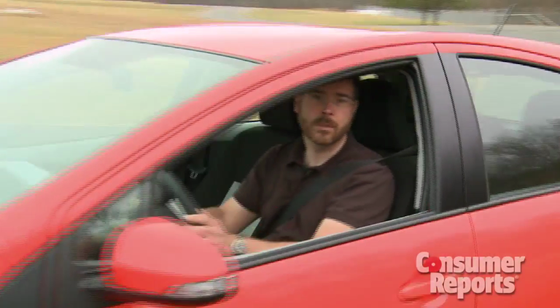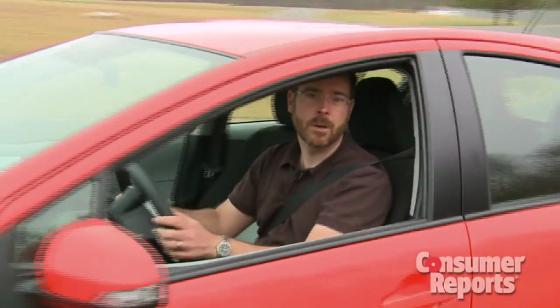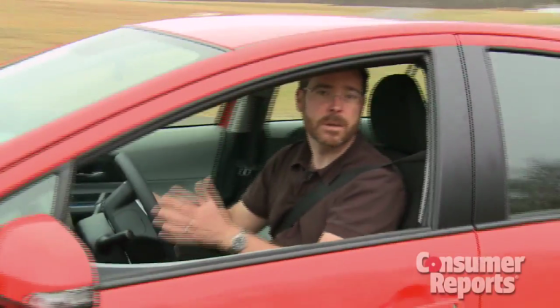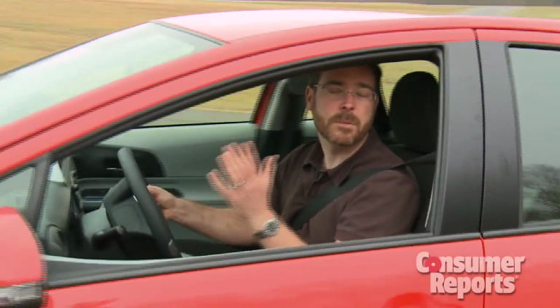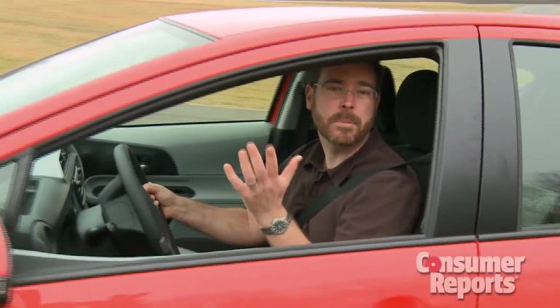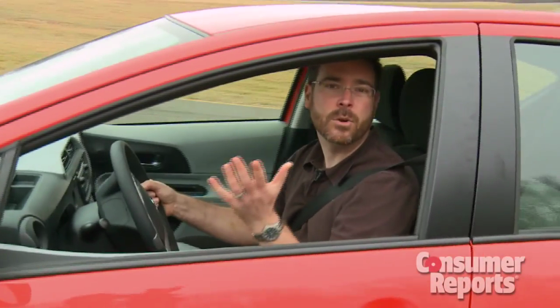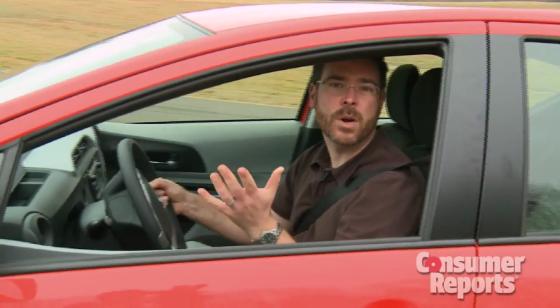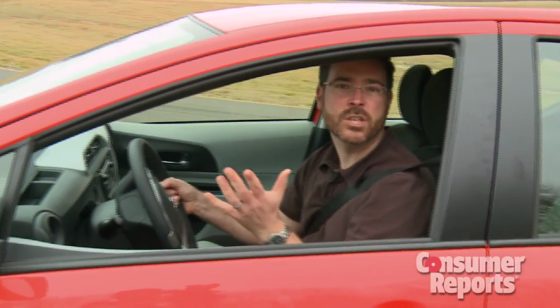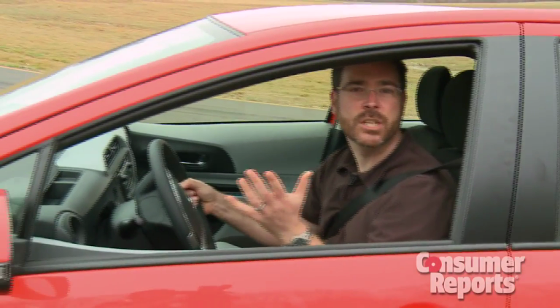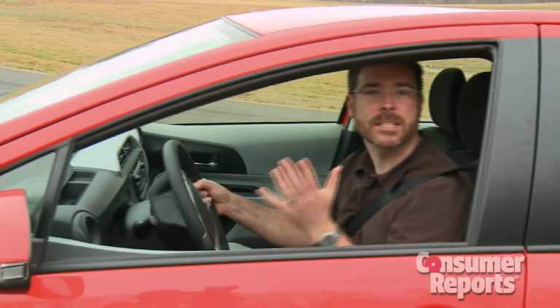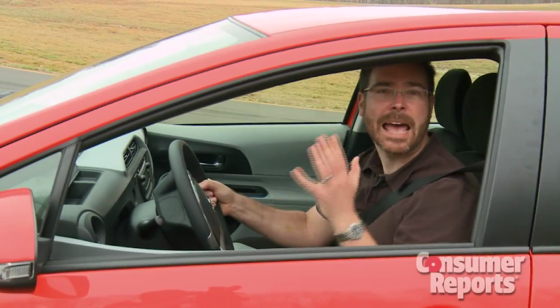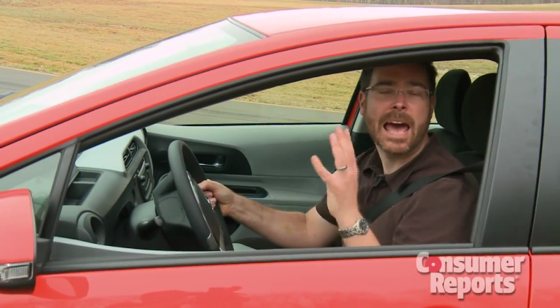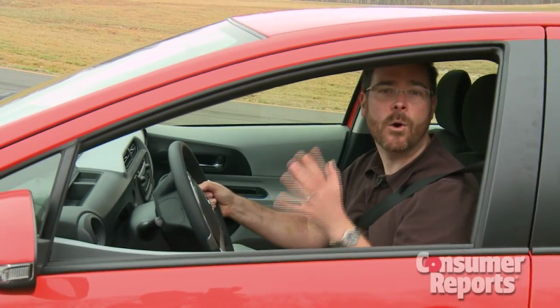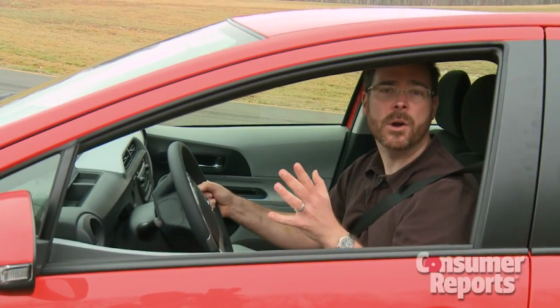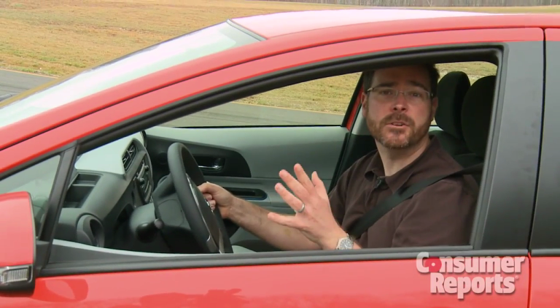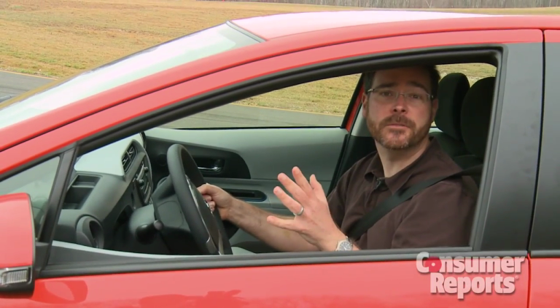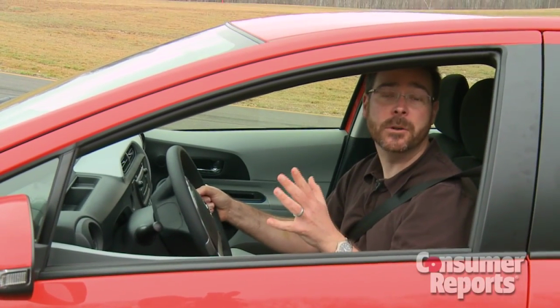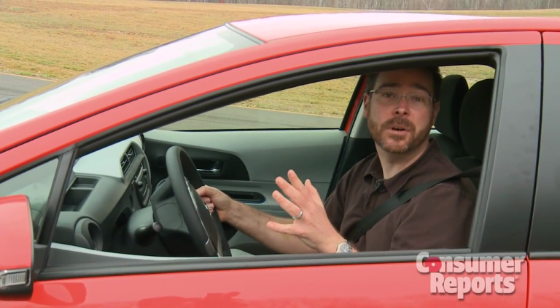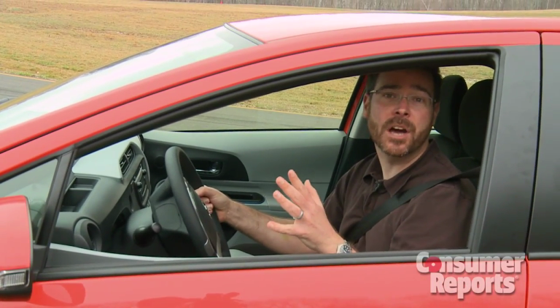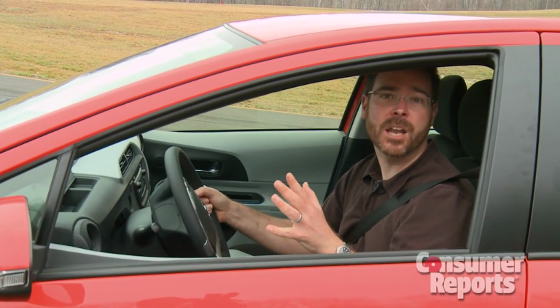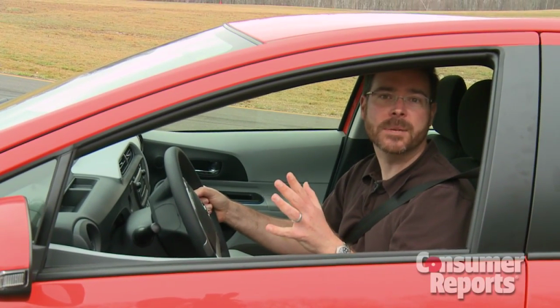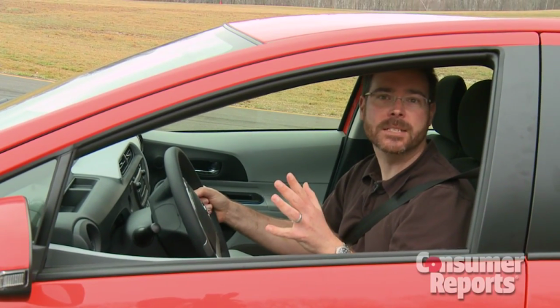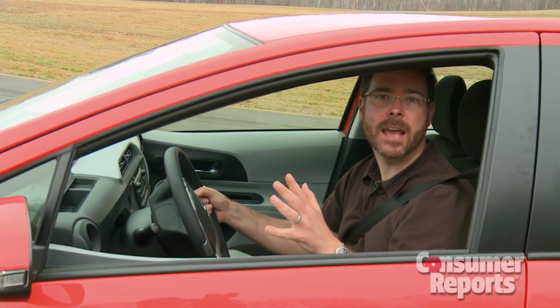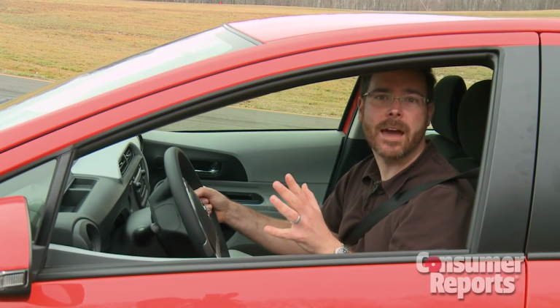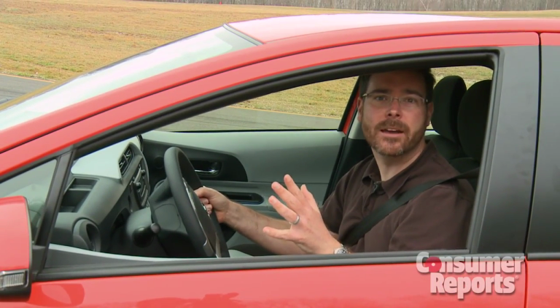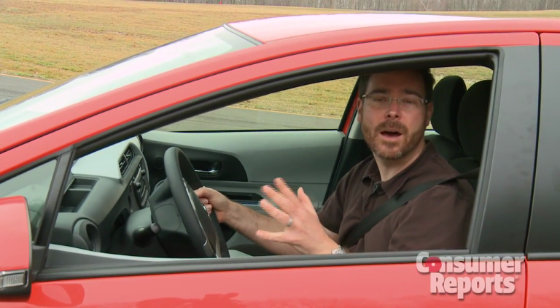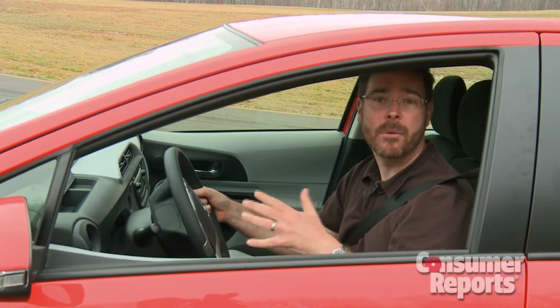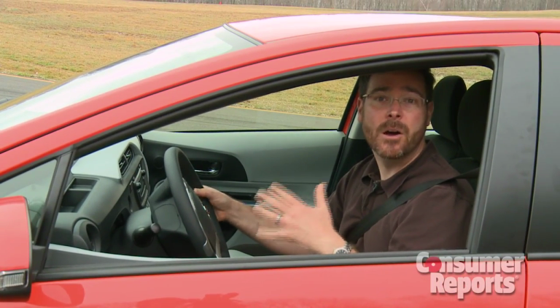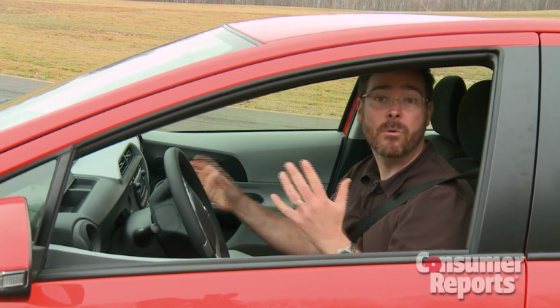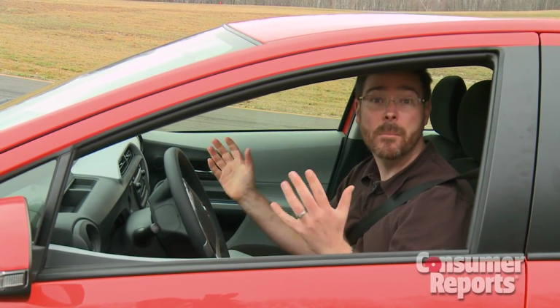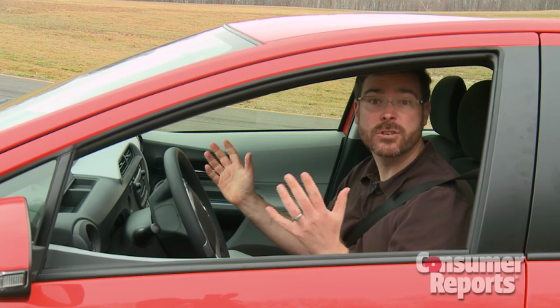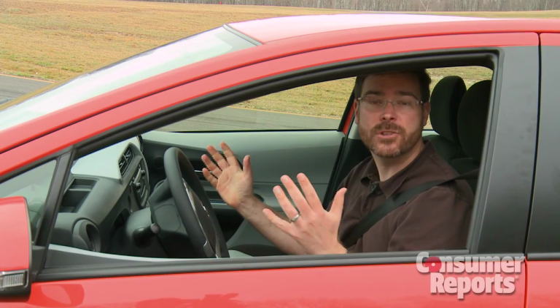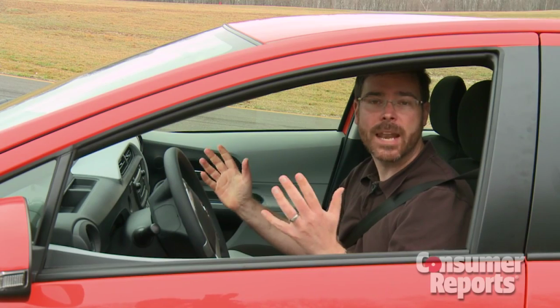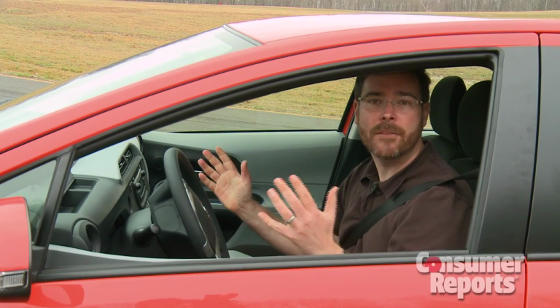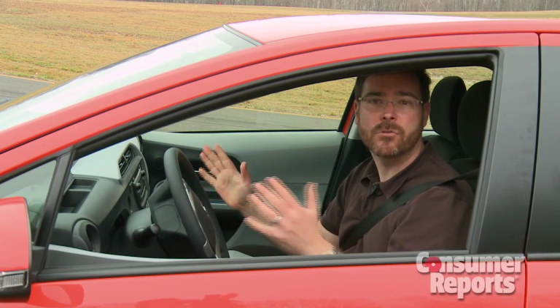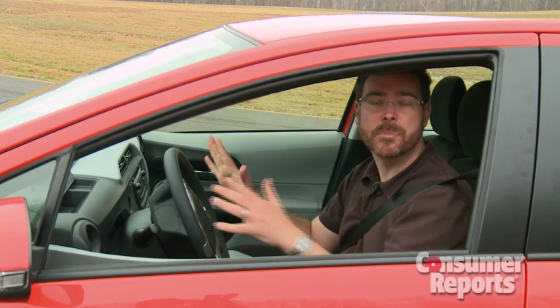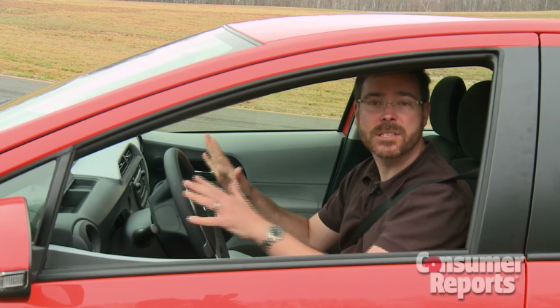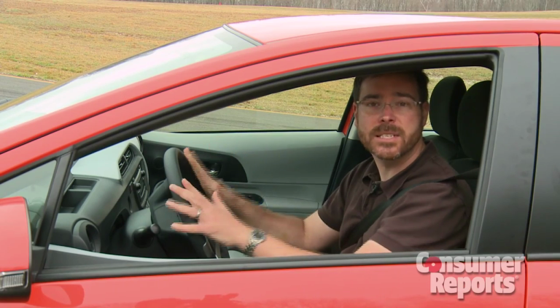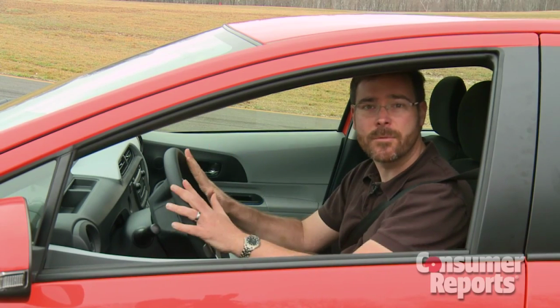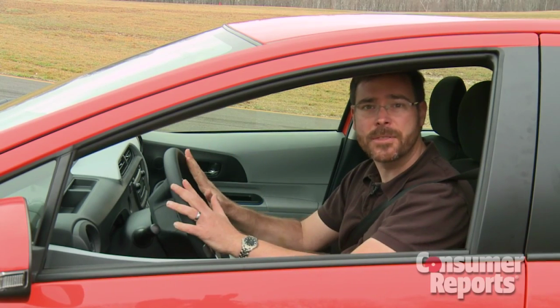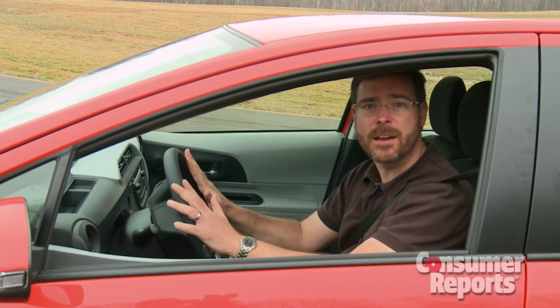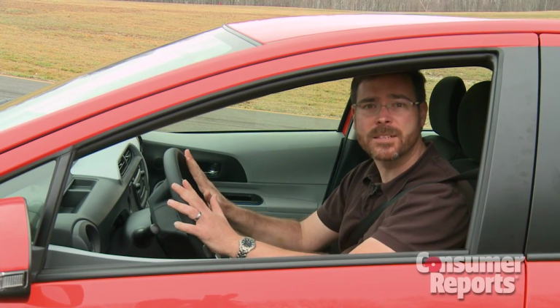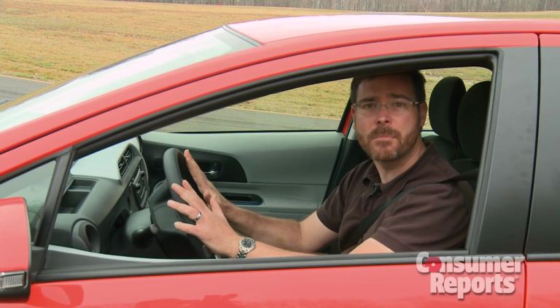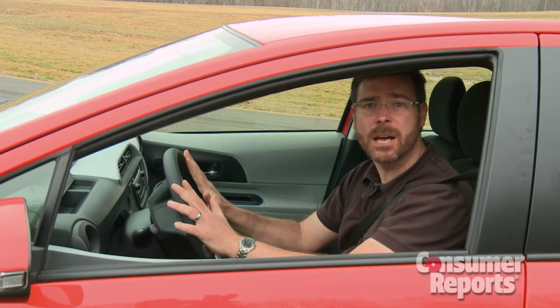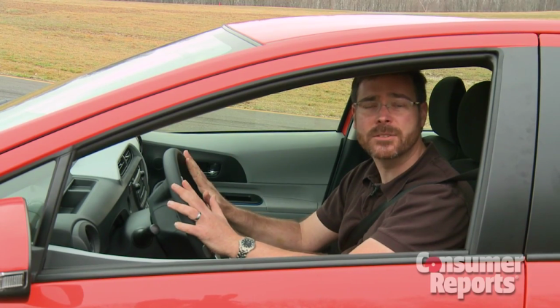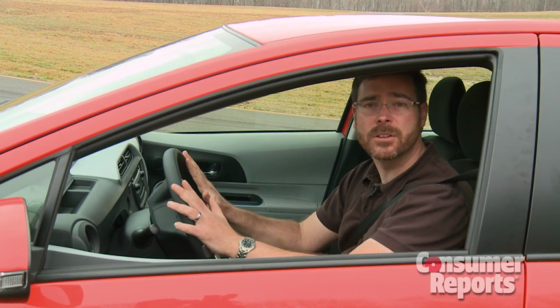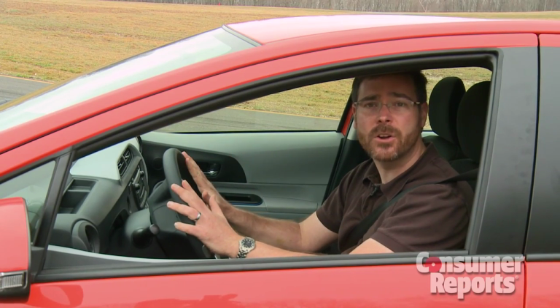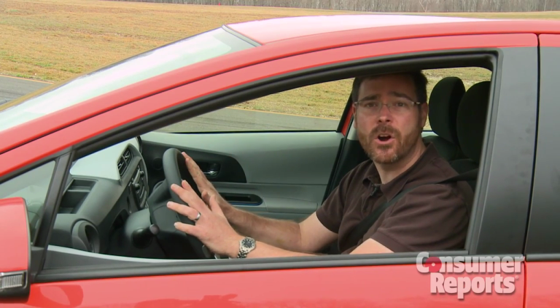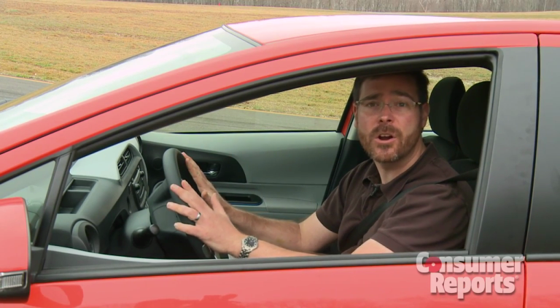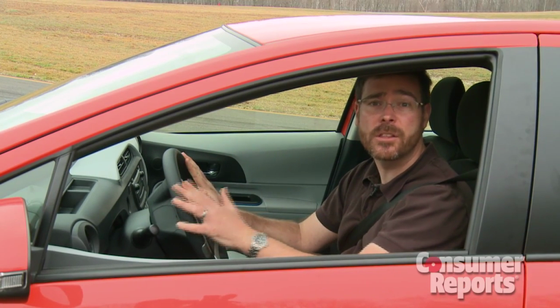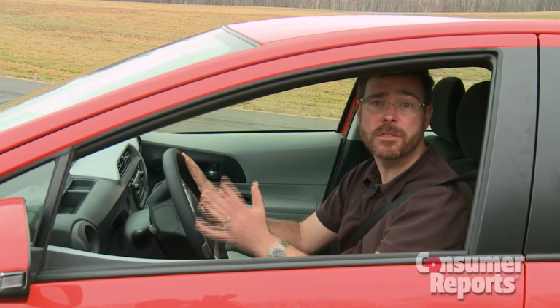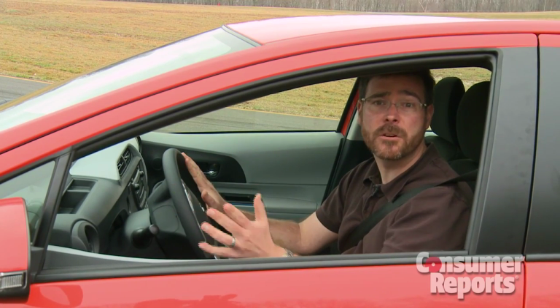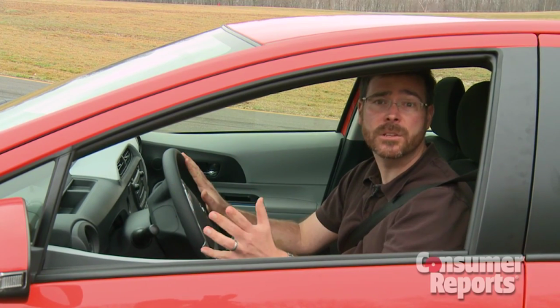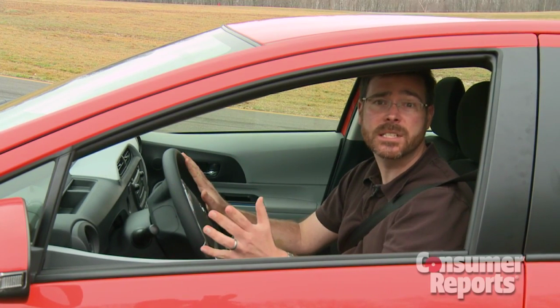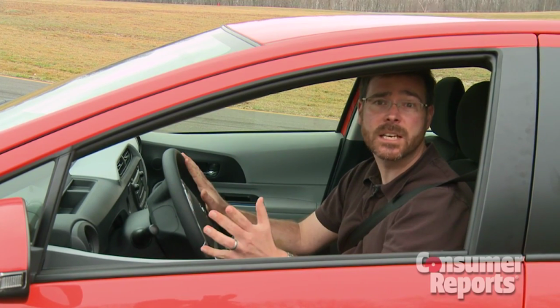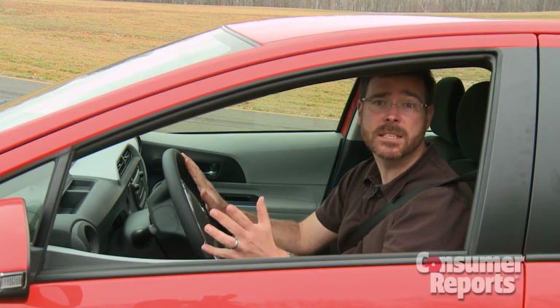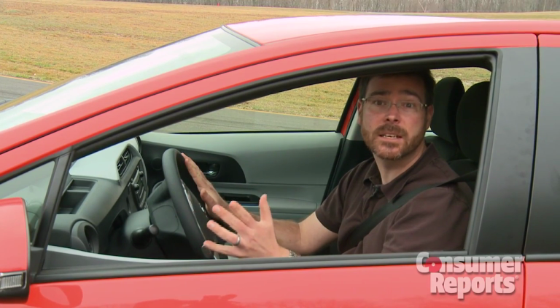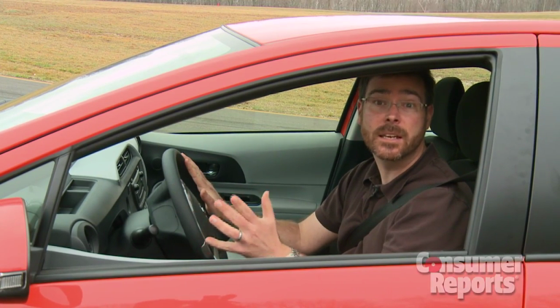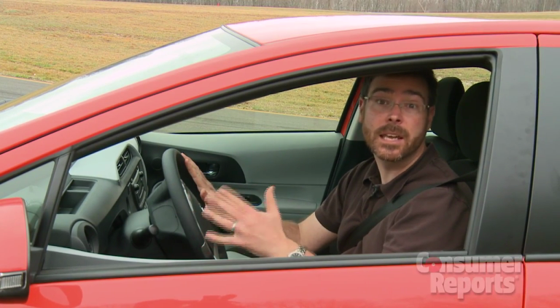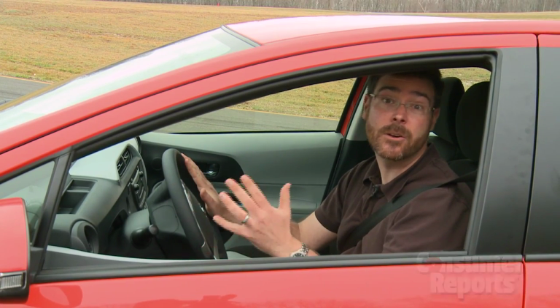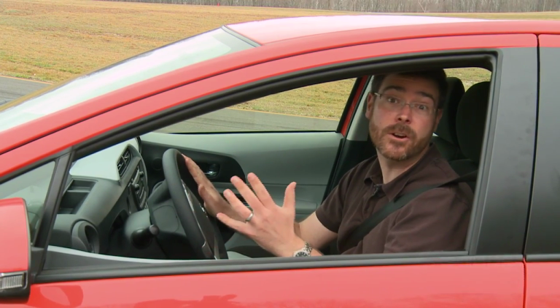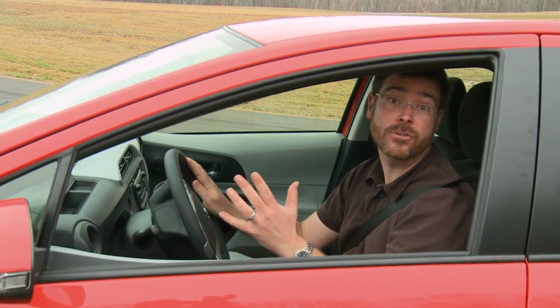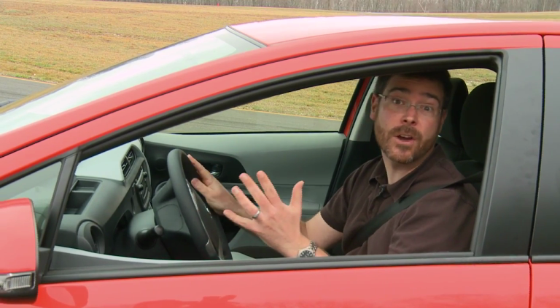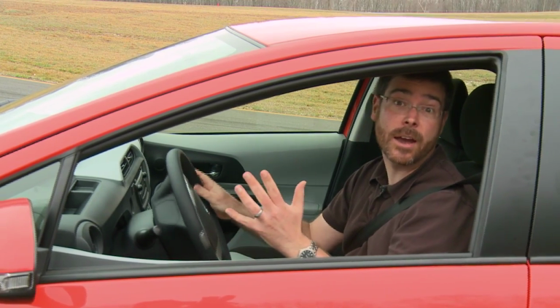But the big question is how well does fuel economy stack up? We'll measure that after we put several thousand miles on the car and thoroughly test it here at our track.